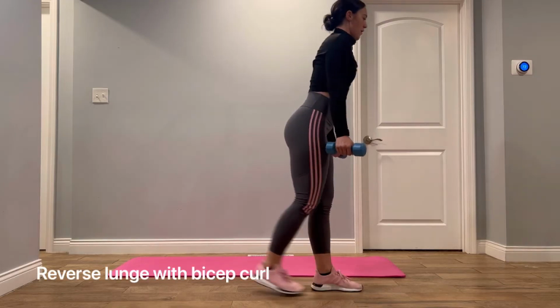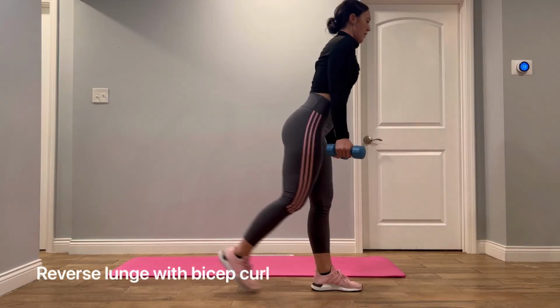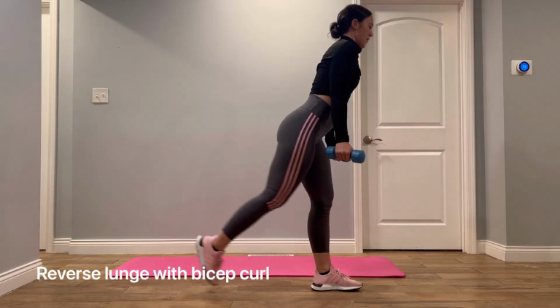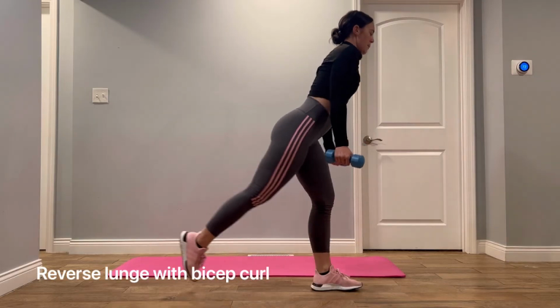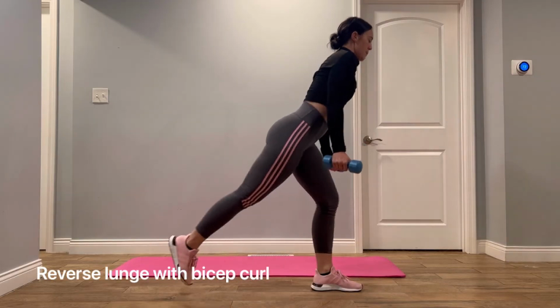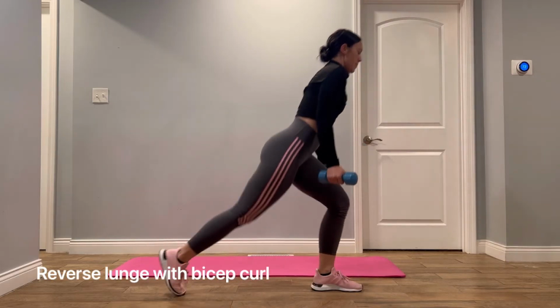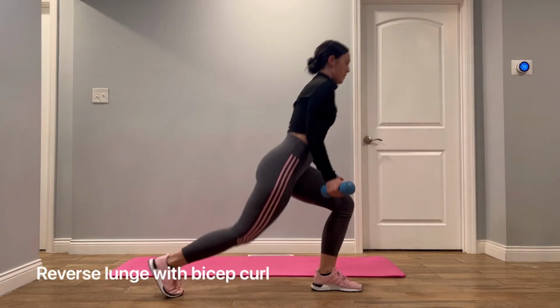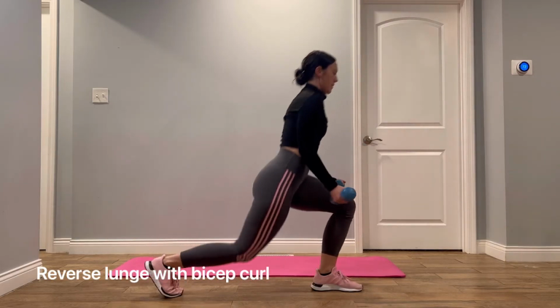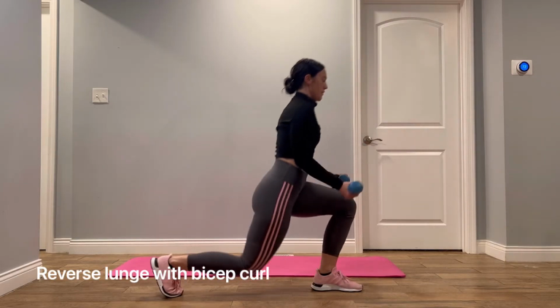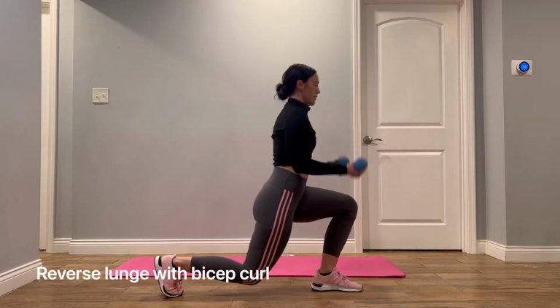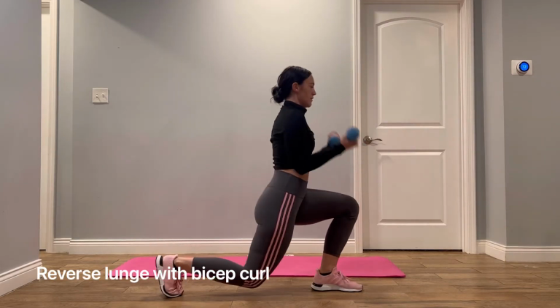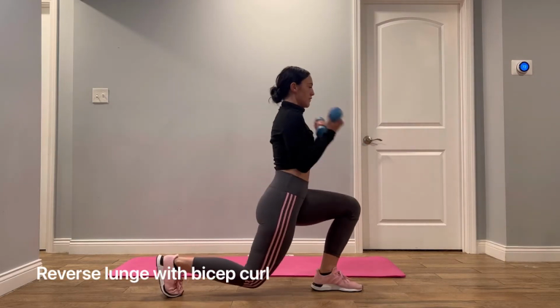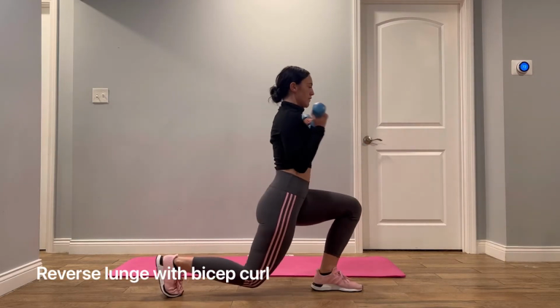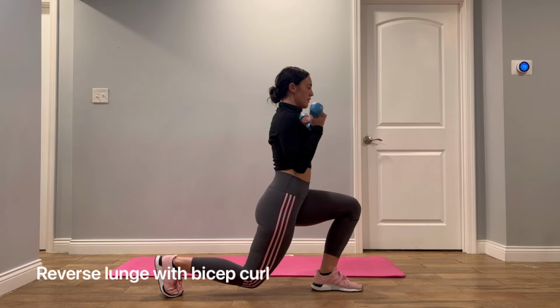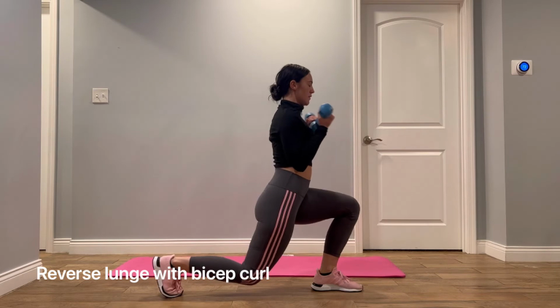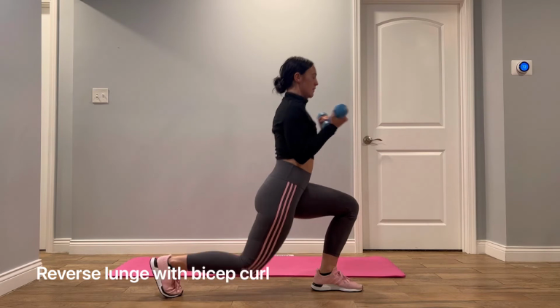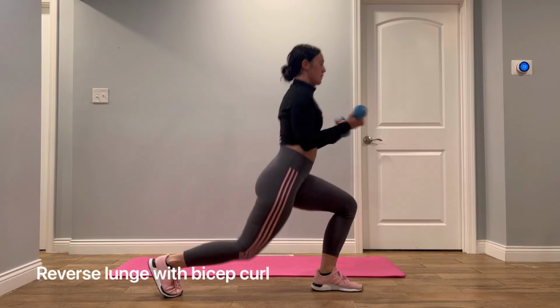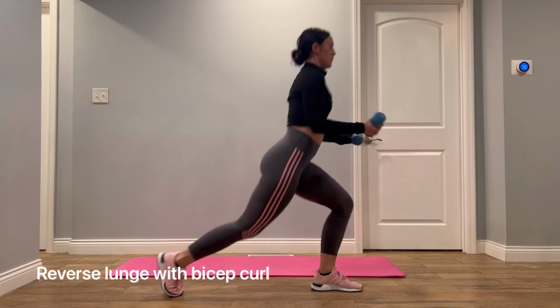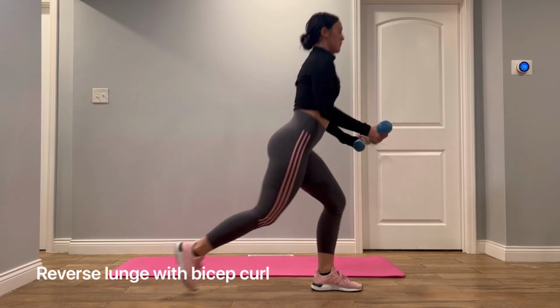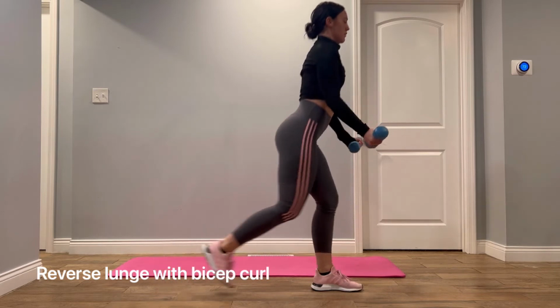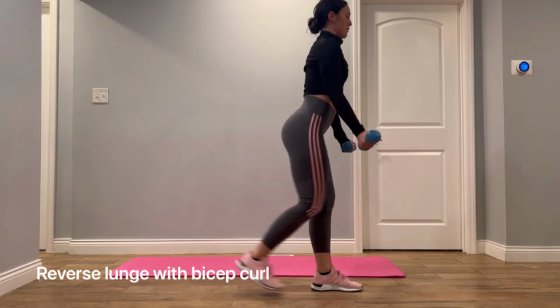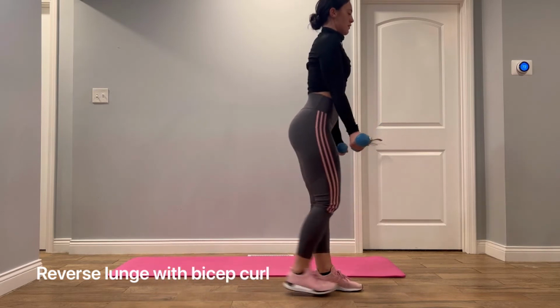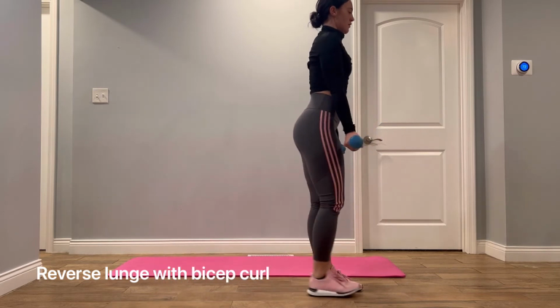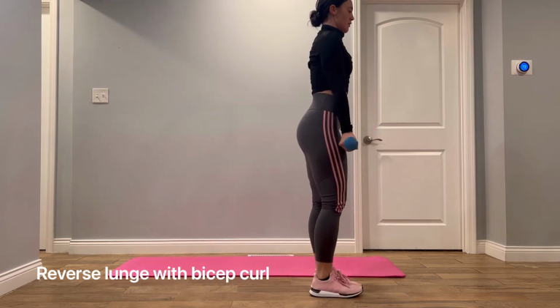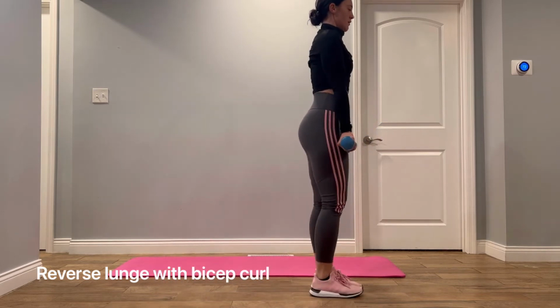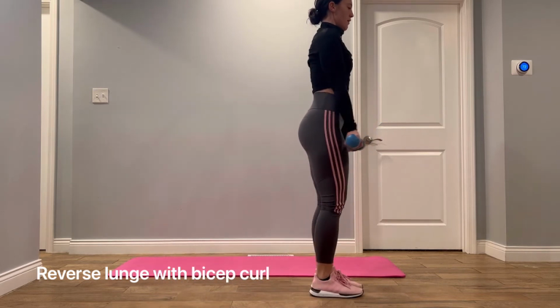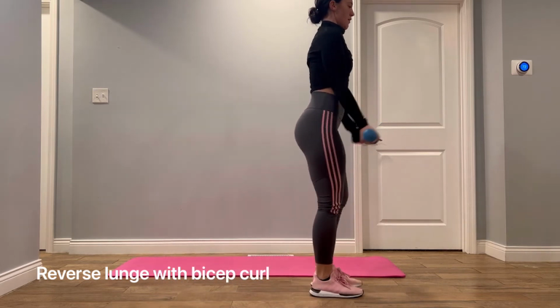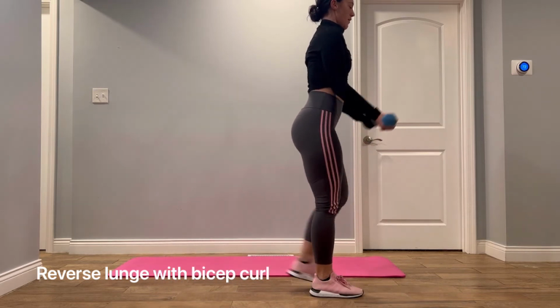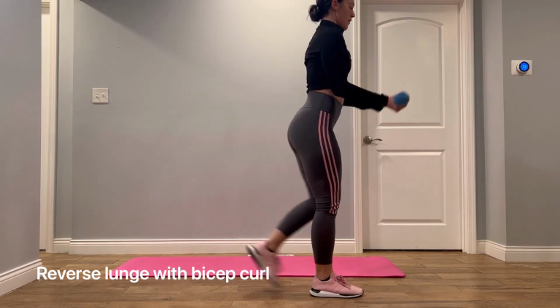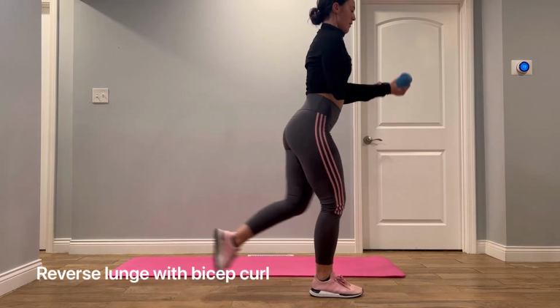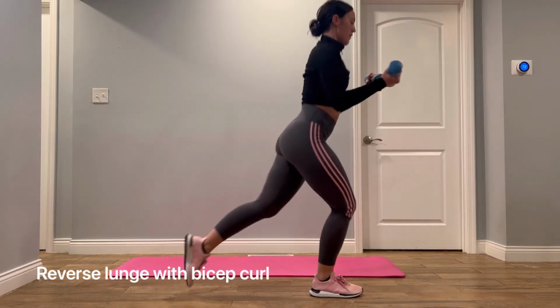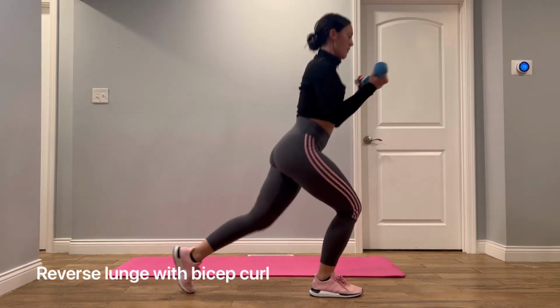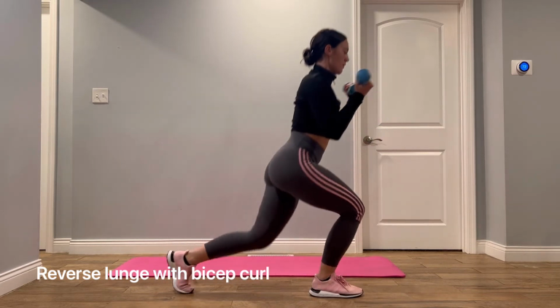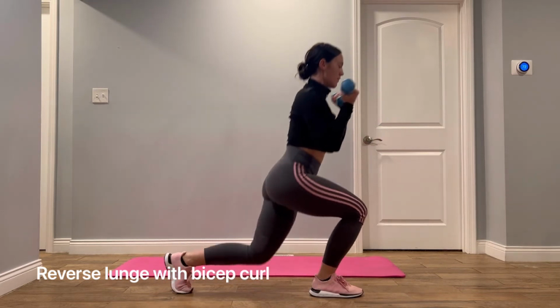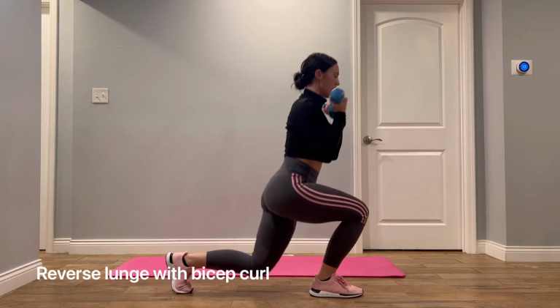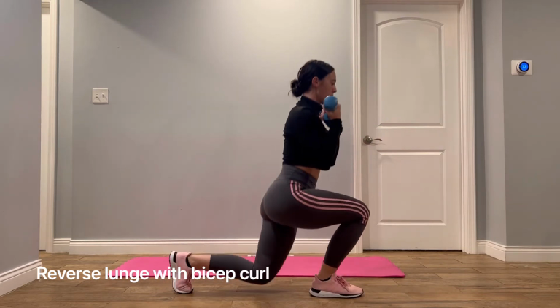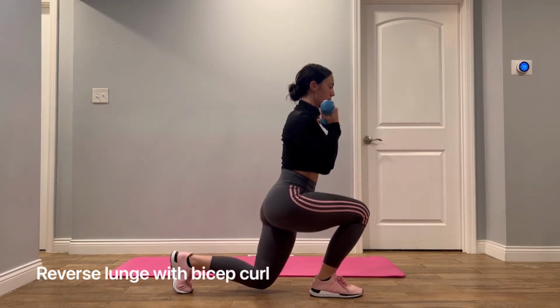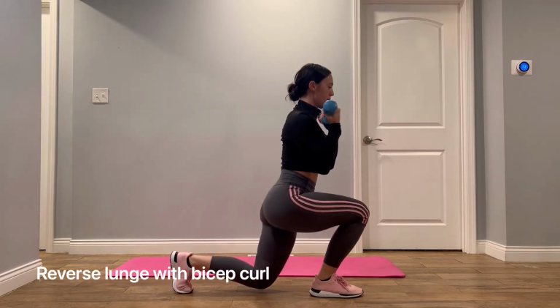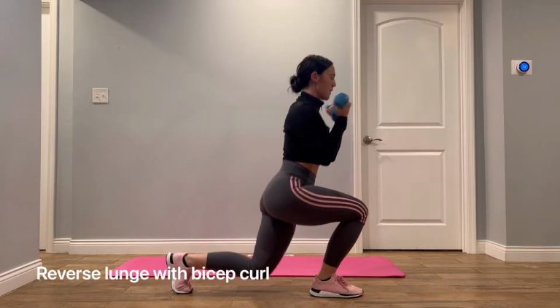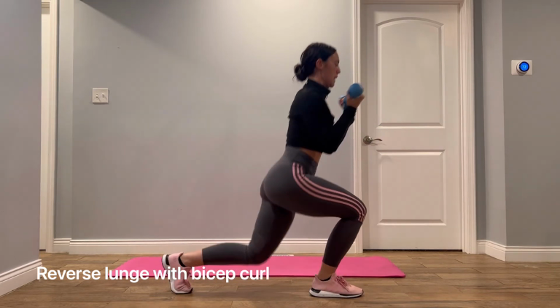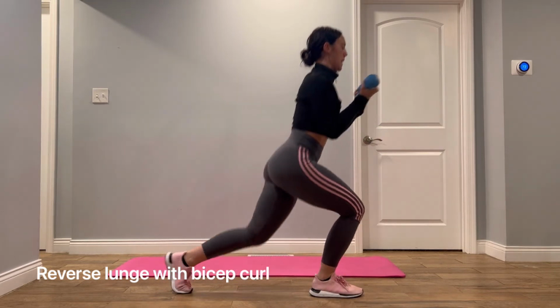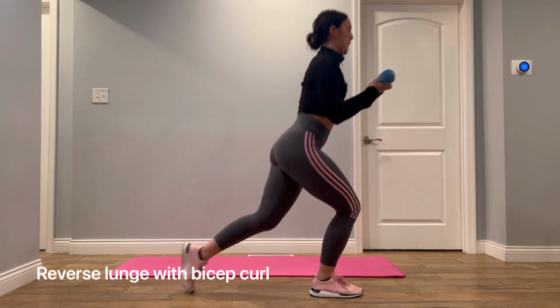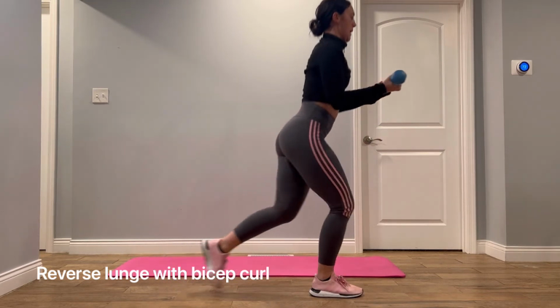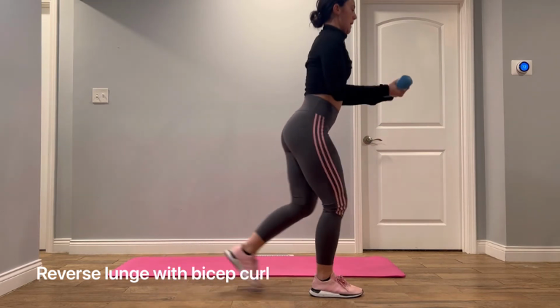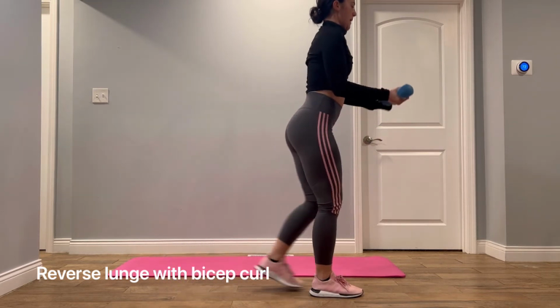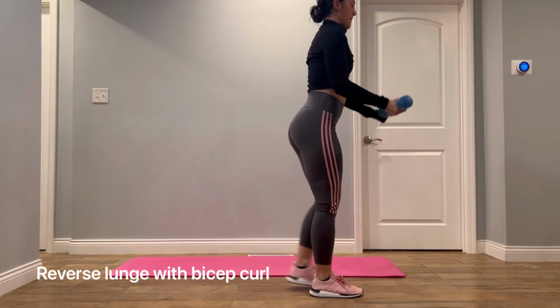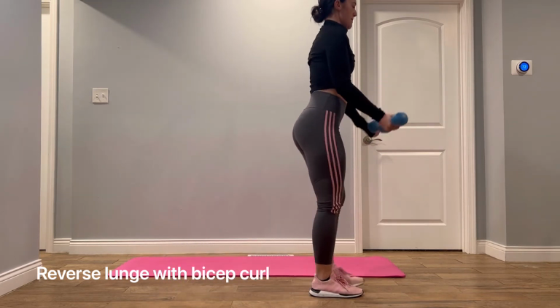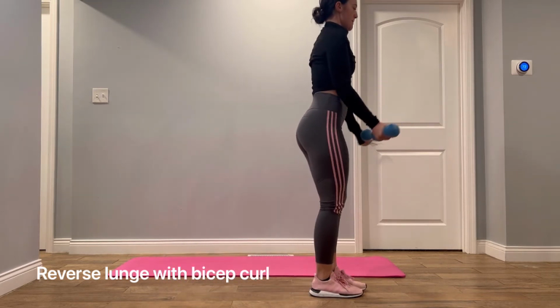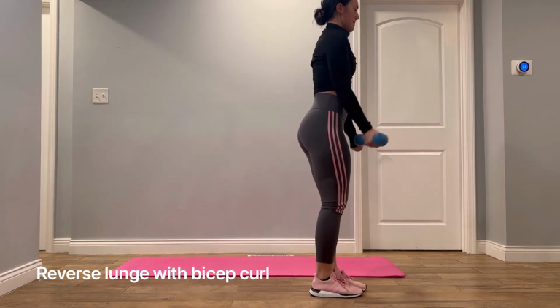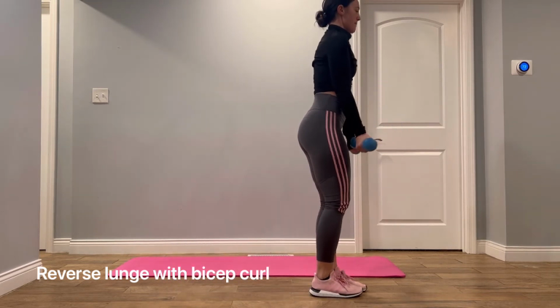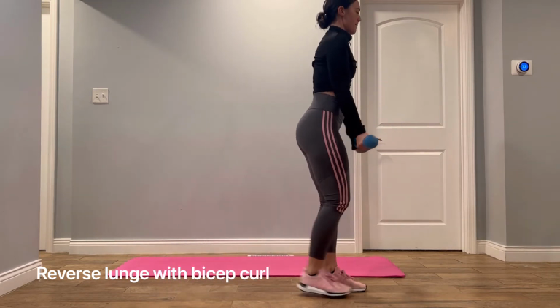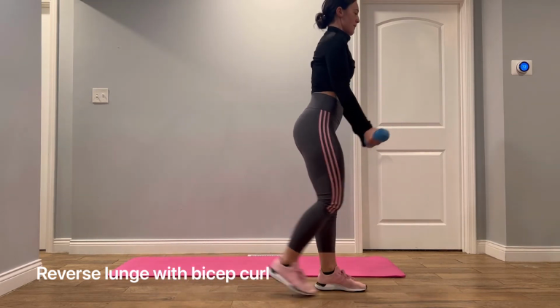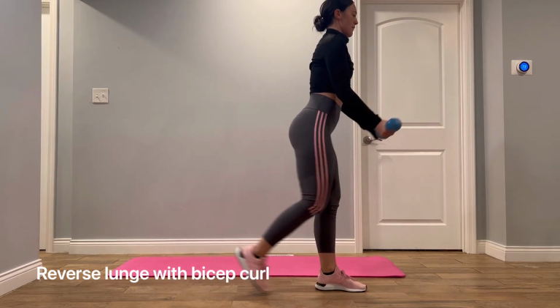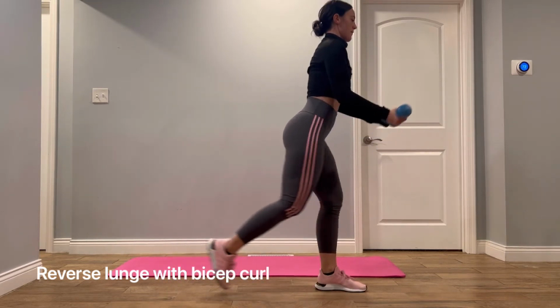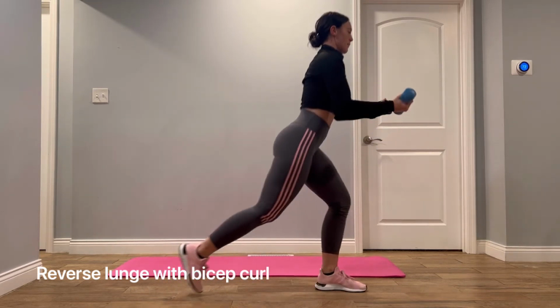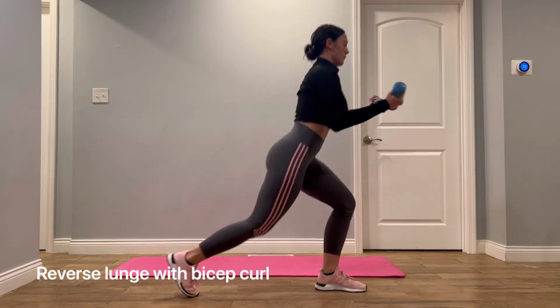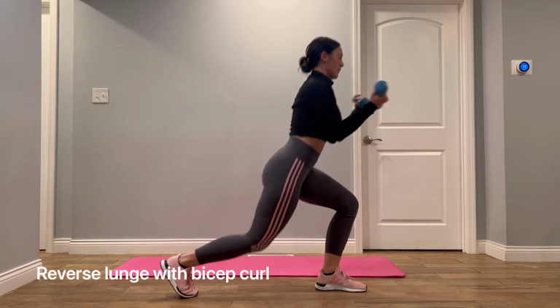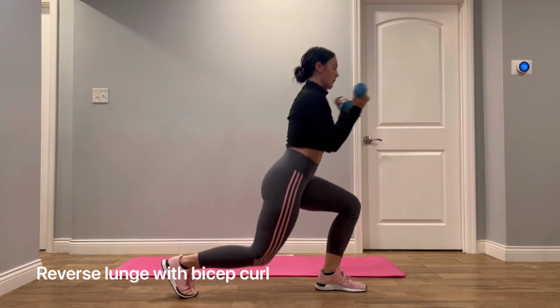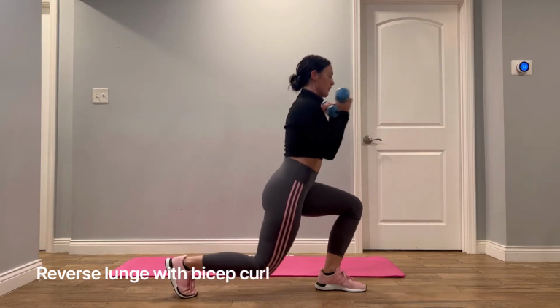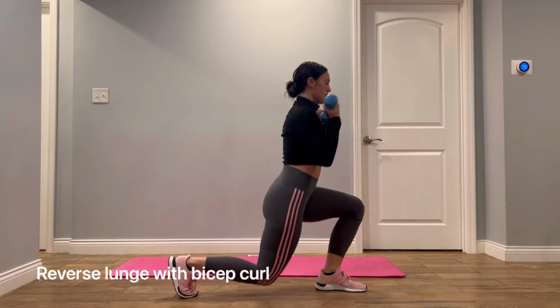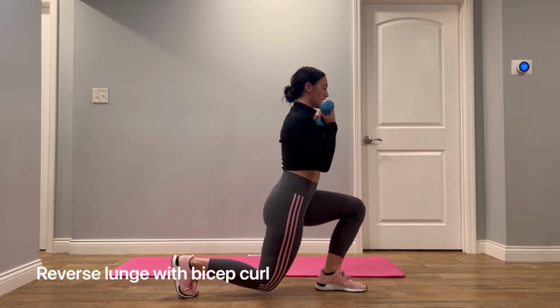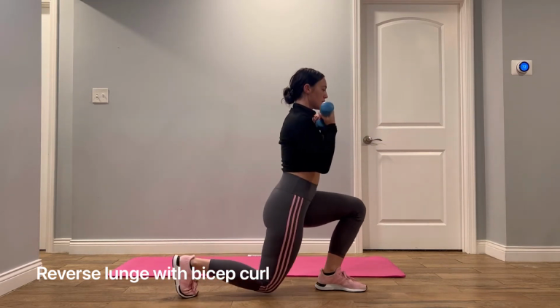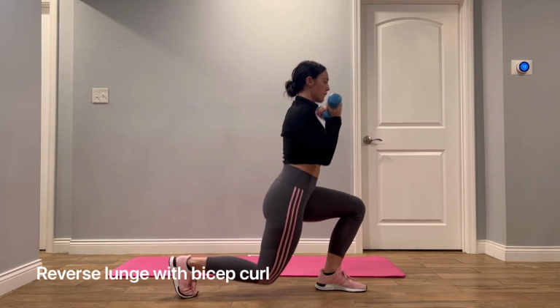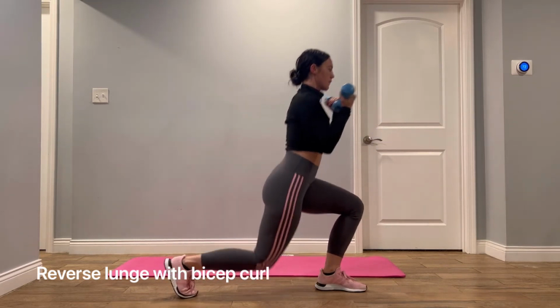Reverse lunge with bicep curls. You're going to do a reverse lunge, and you're going to do a bicep curl as you go backwards.